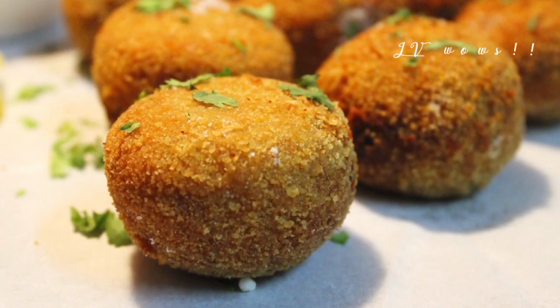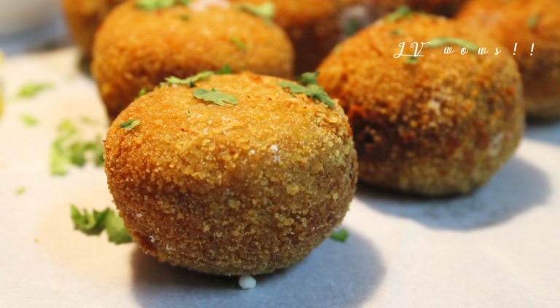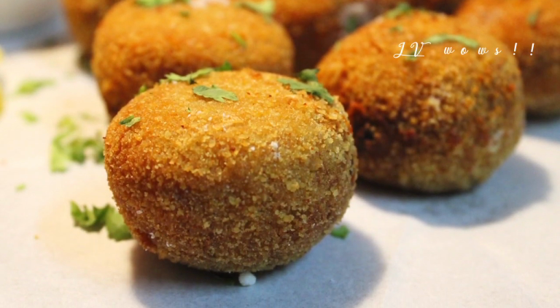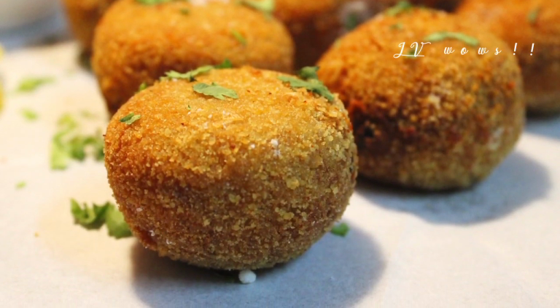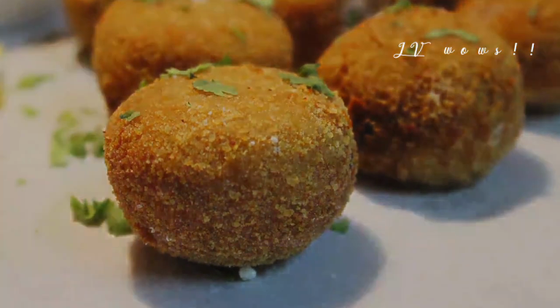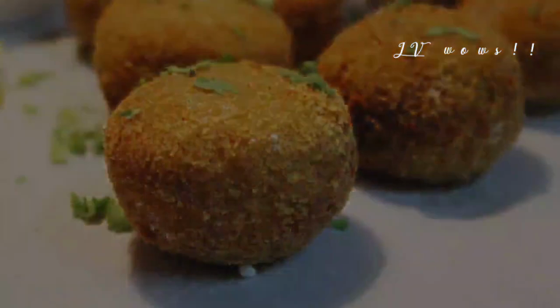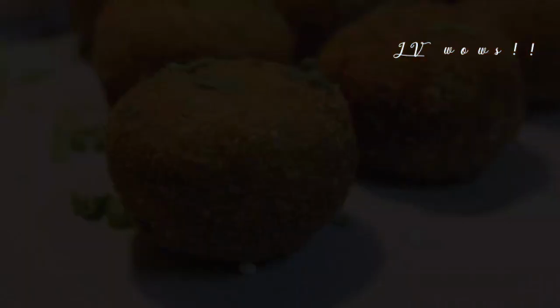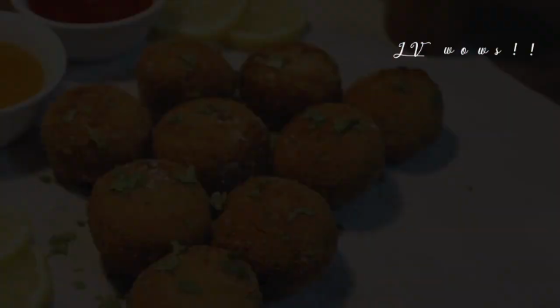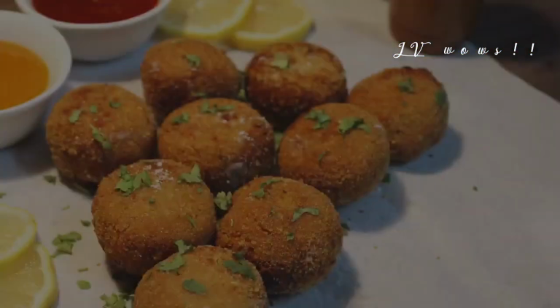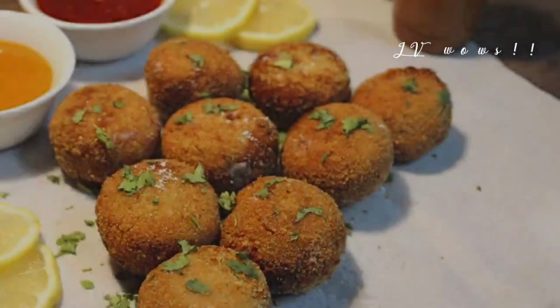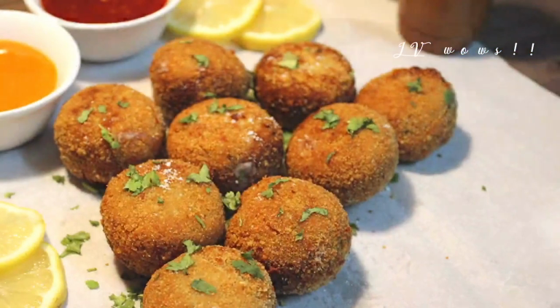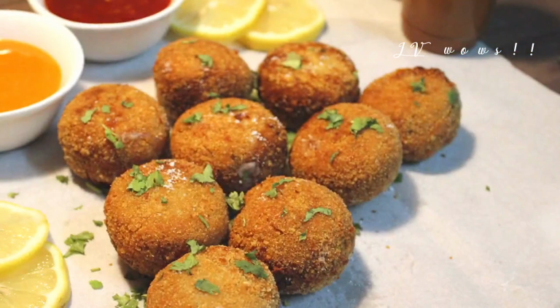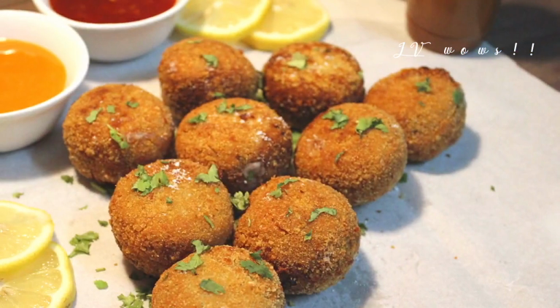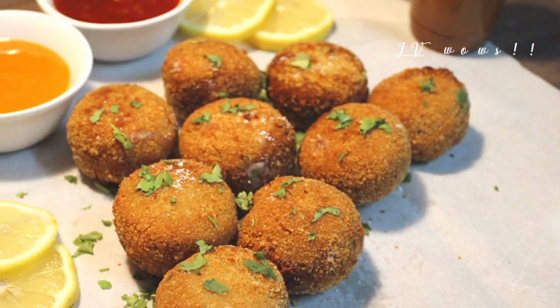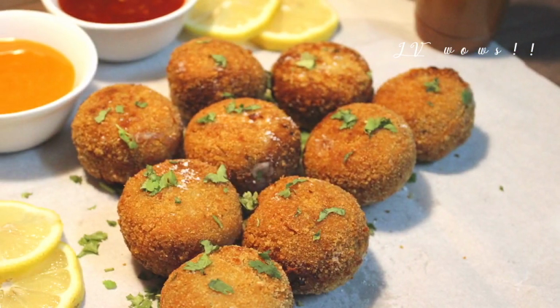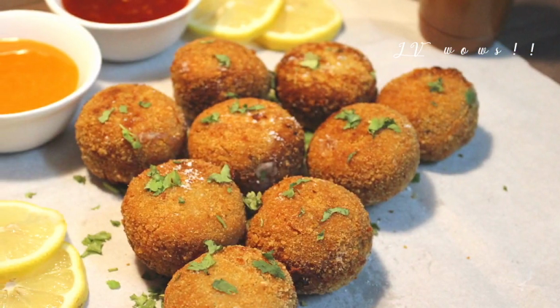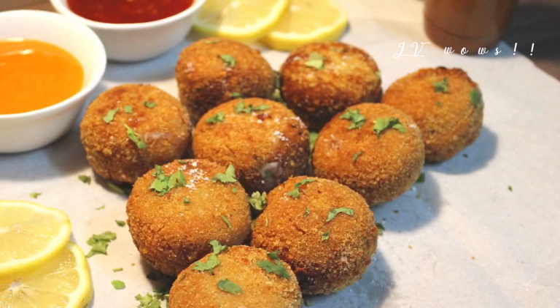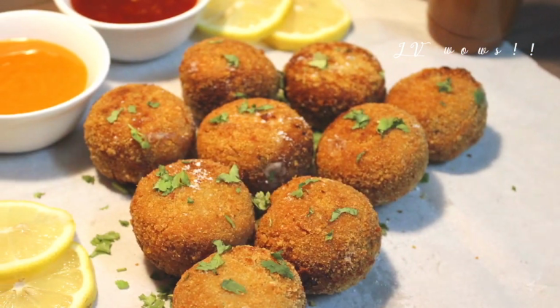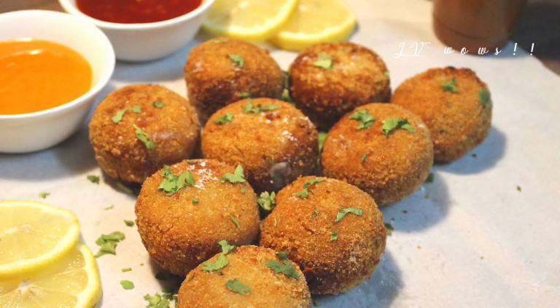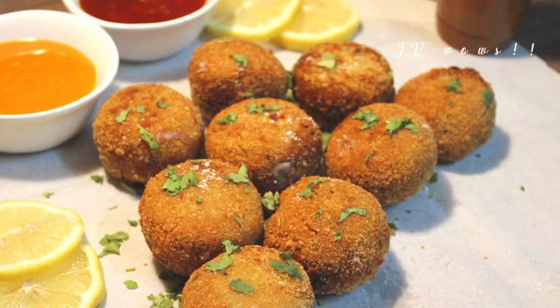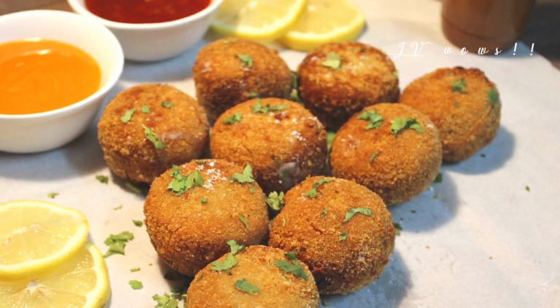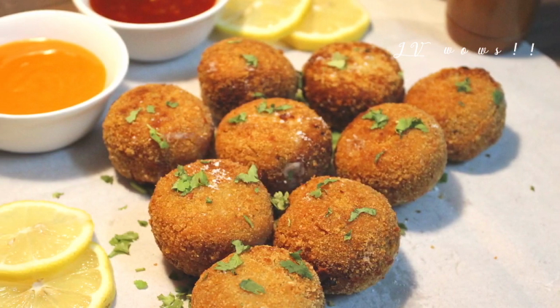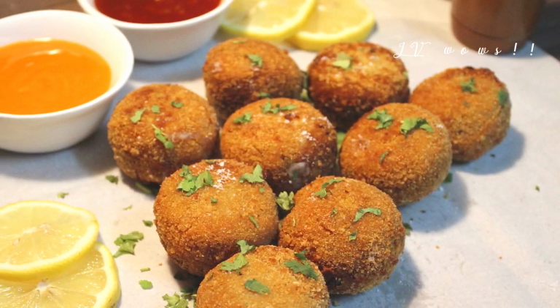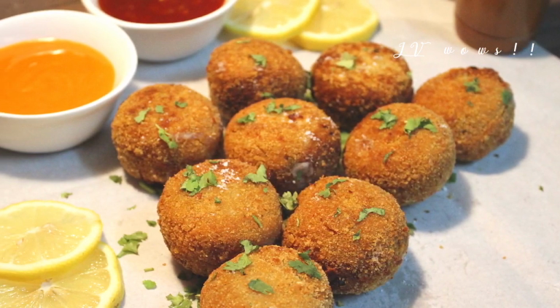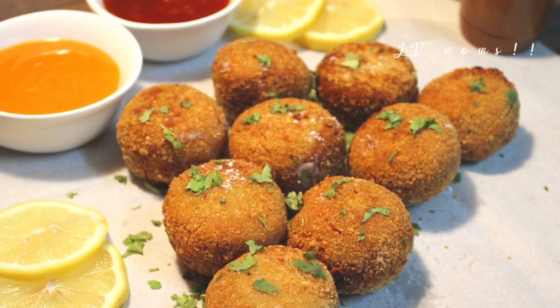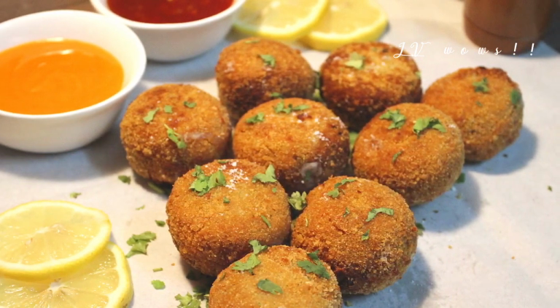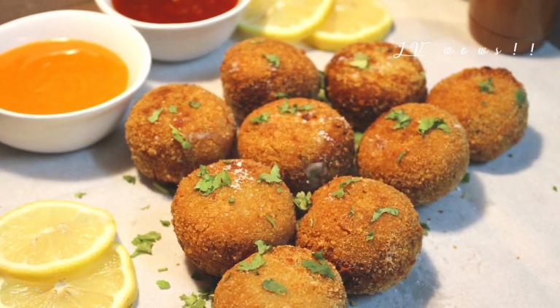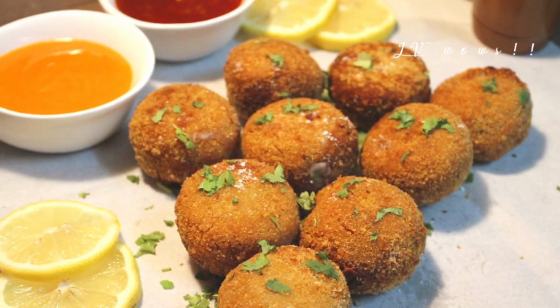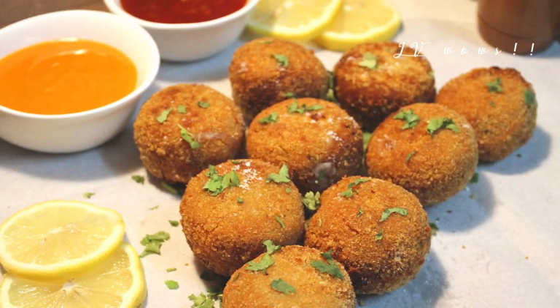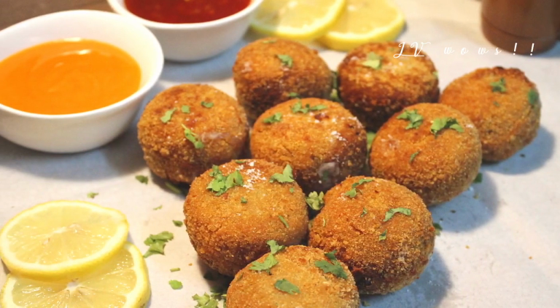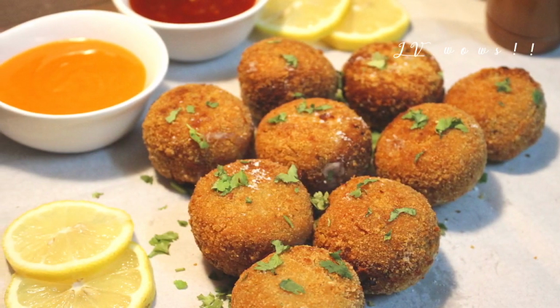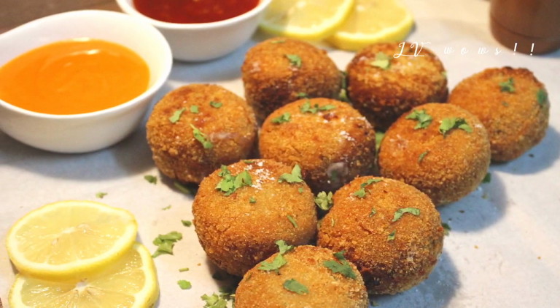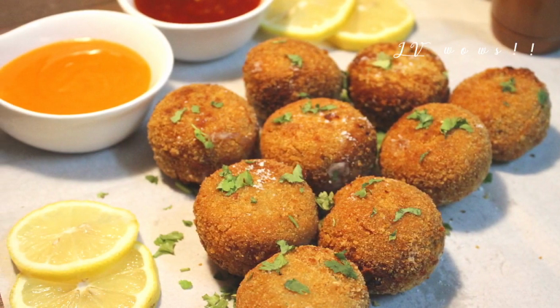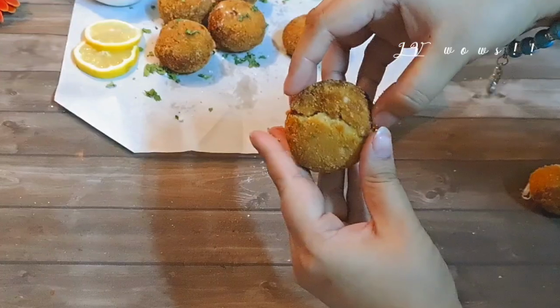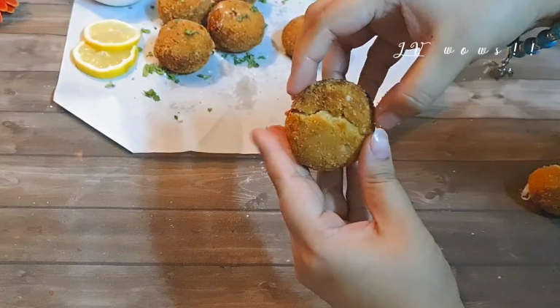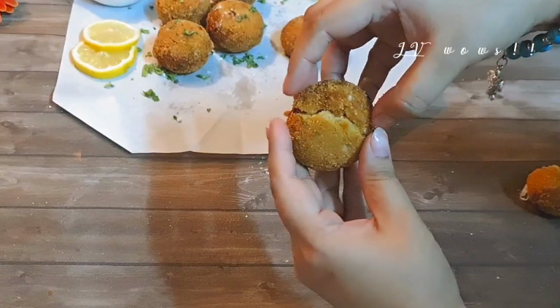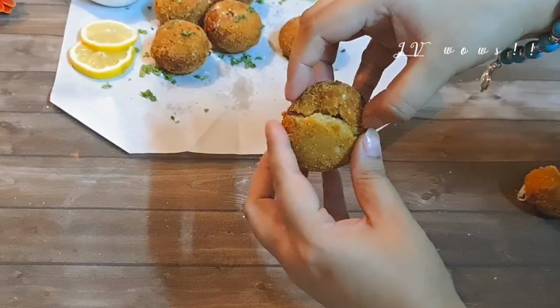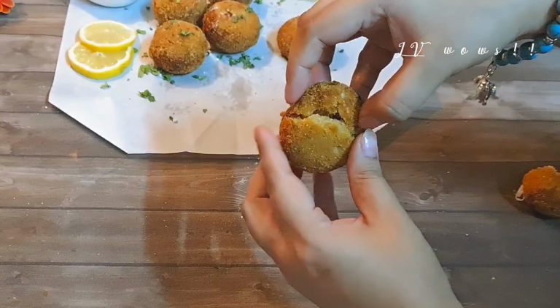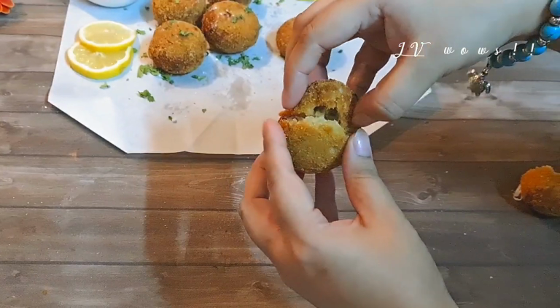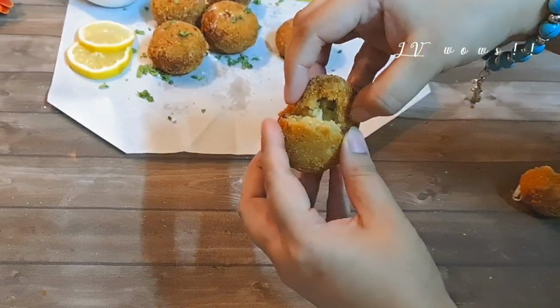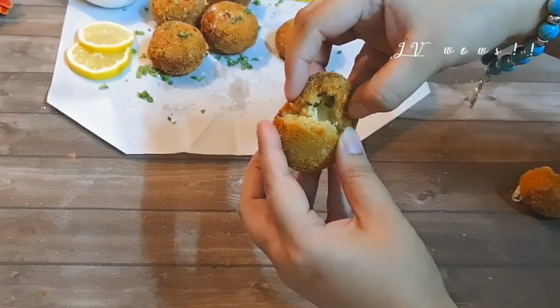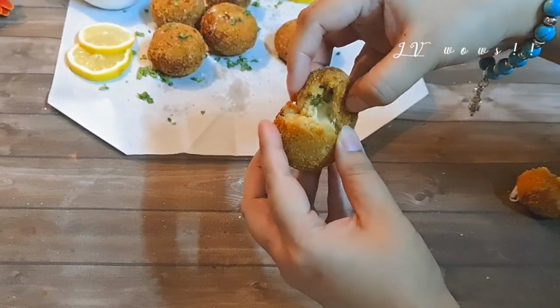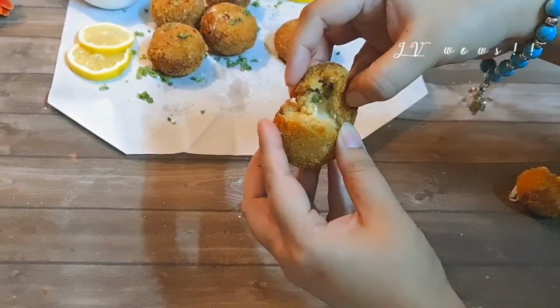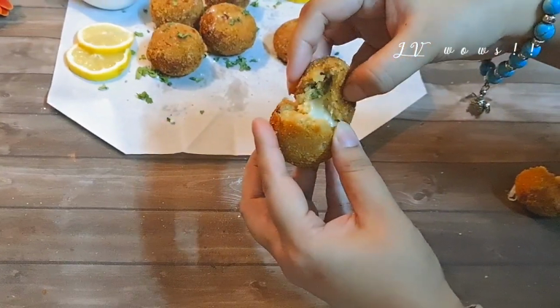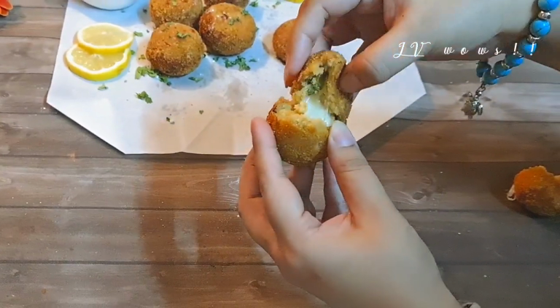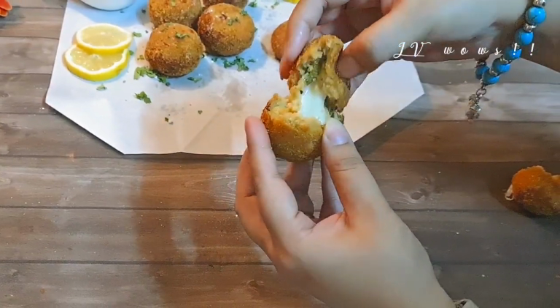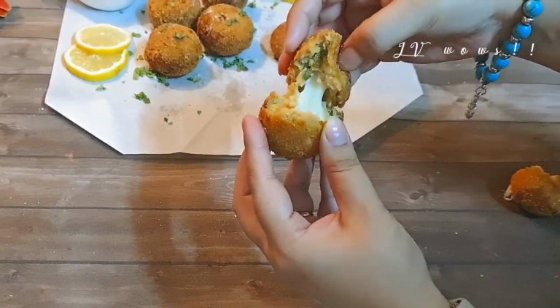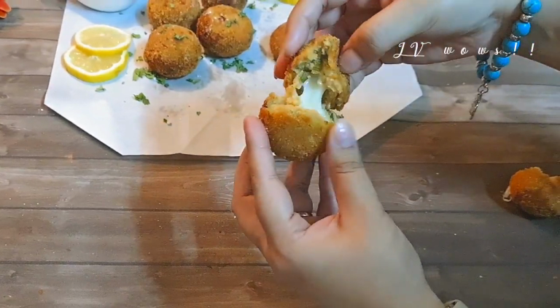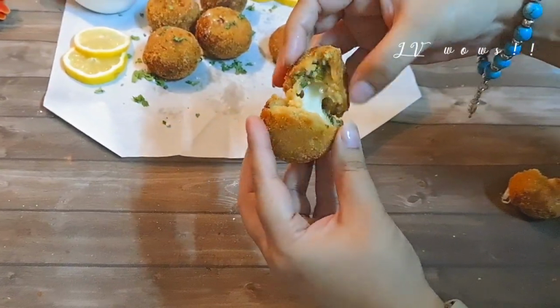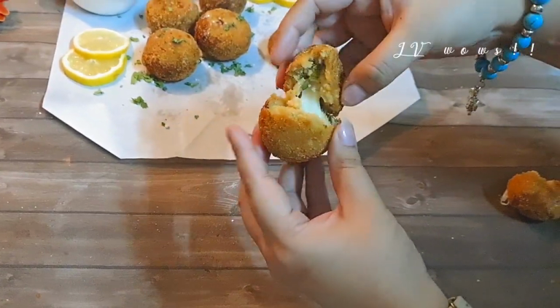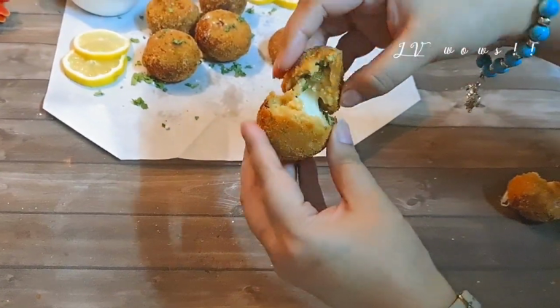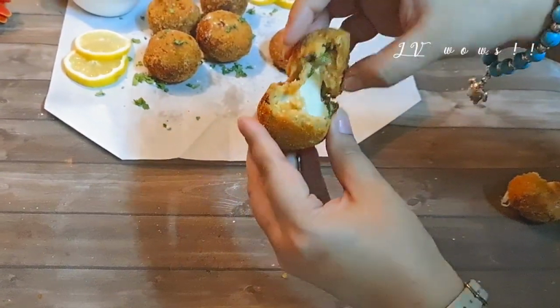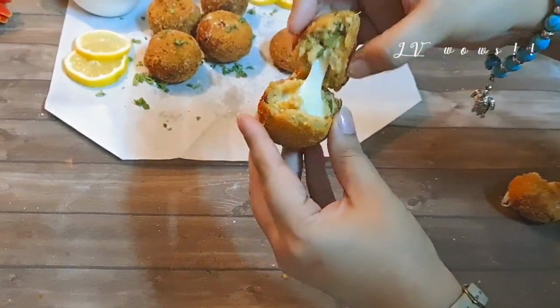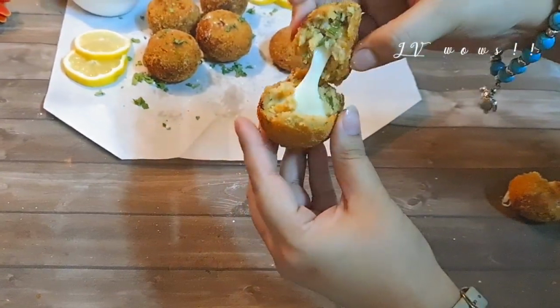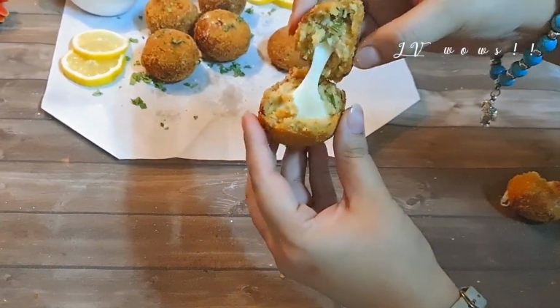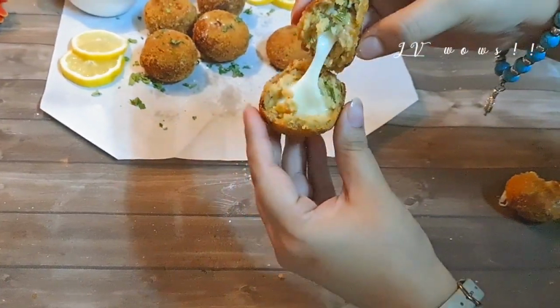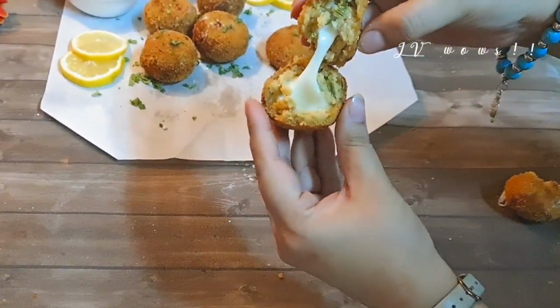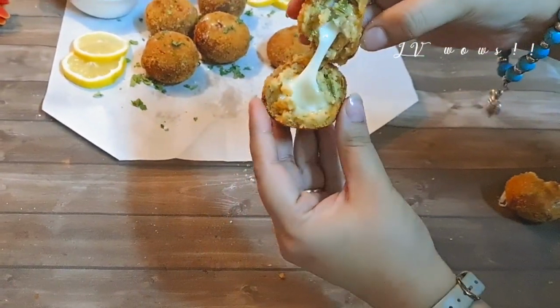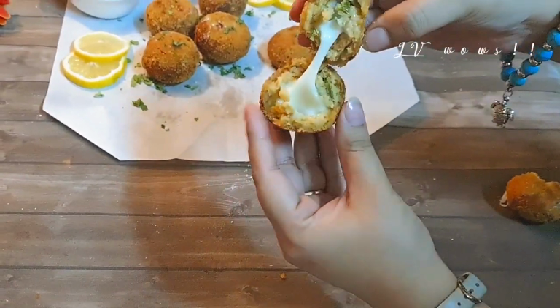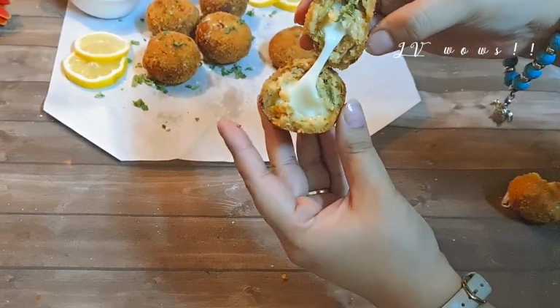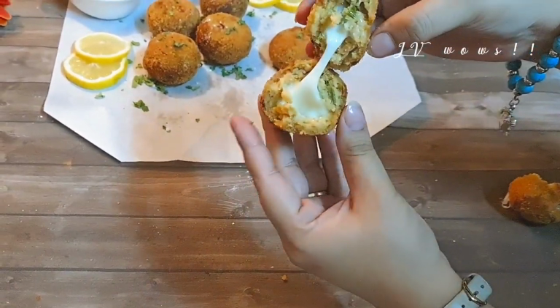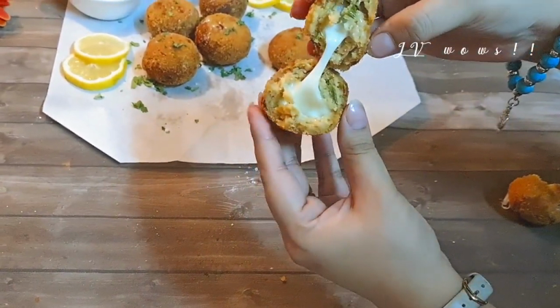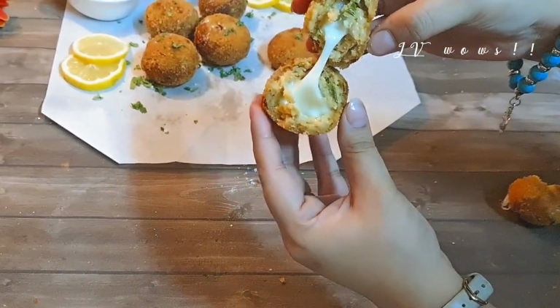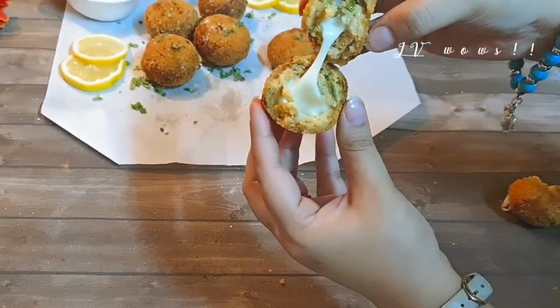Hello friends, Assalamu alaikum. Welcome back to my channel. Today's recipe is Buffalo Chicken Cheese Balls. It's very easy to make. So let's start.